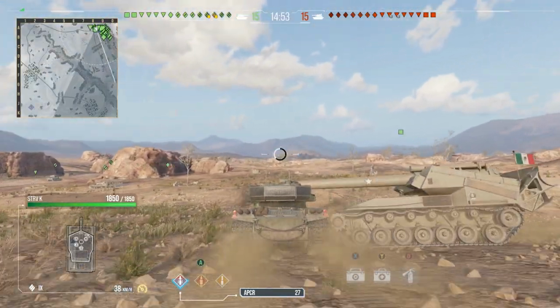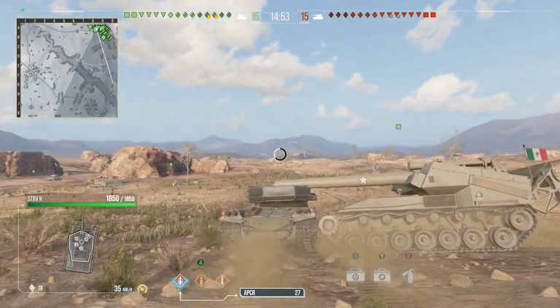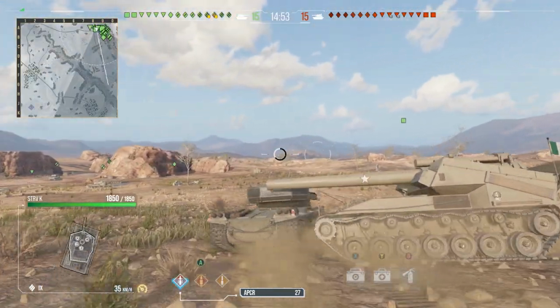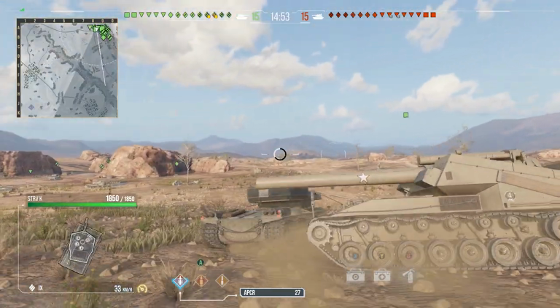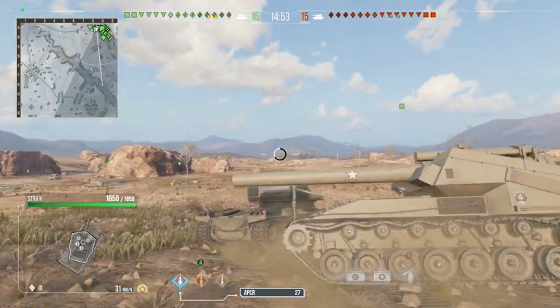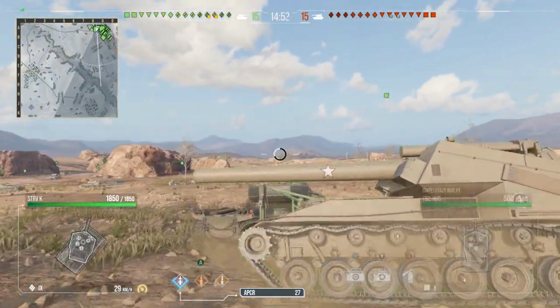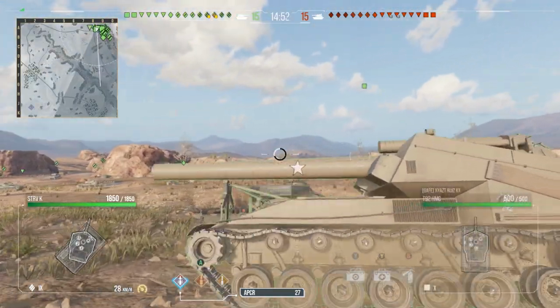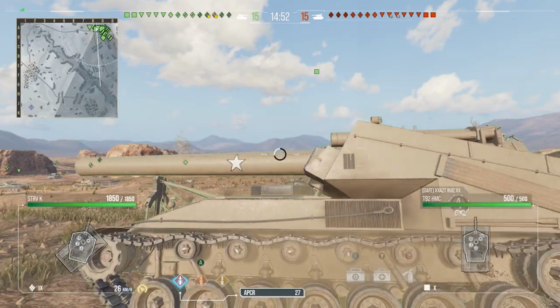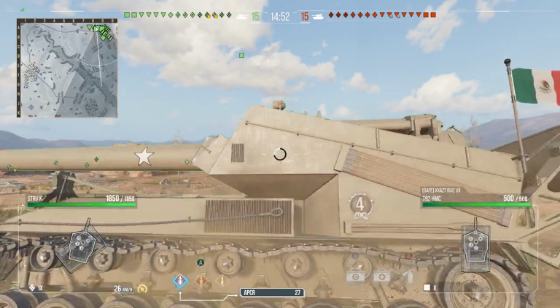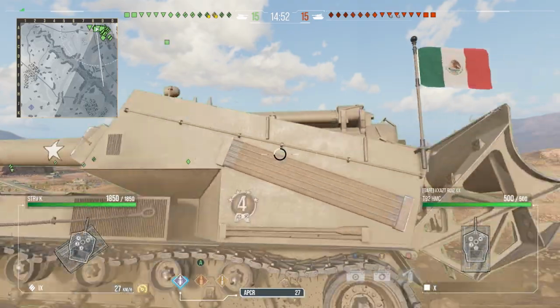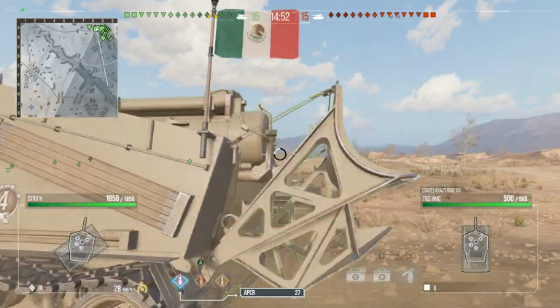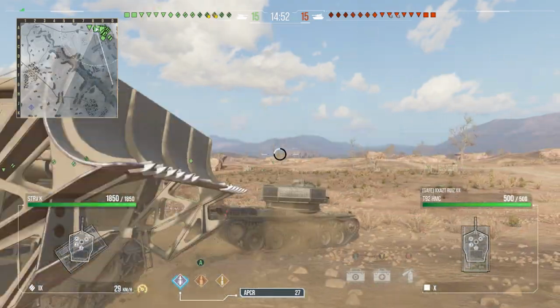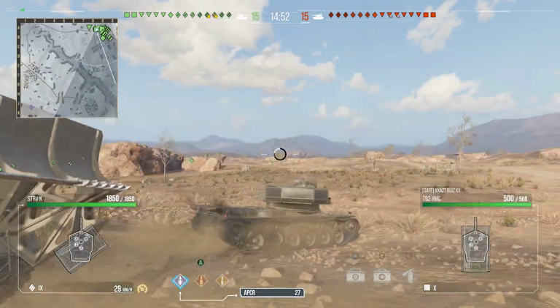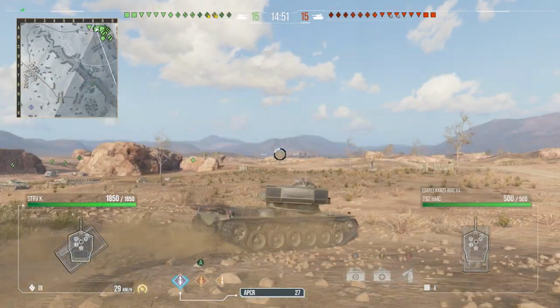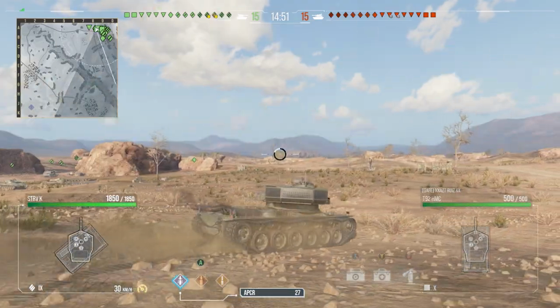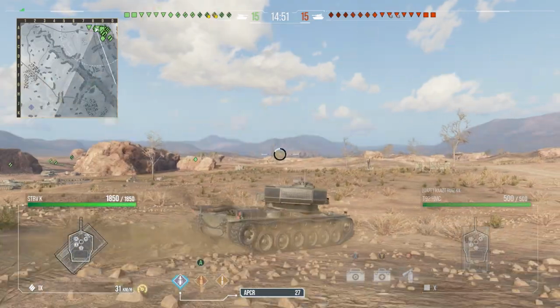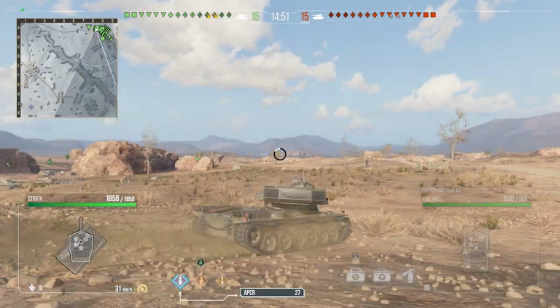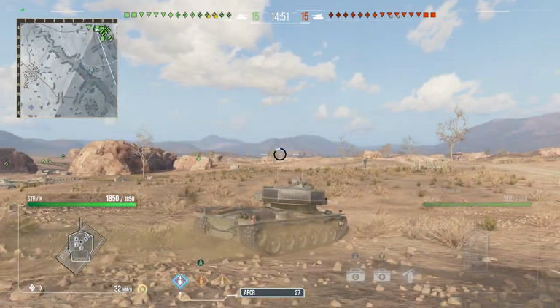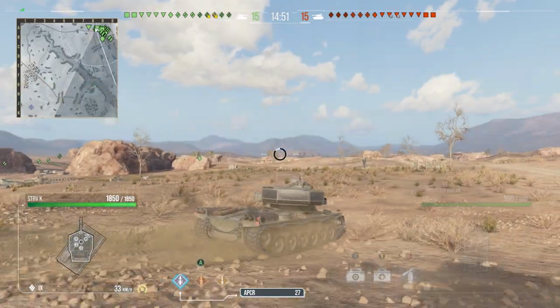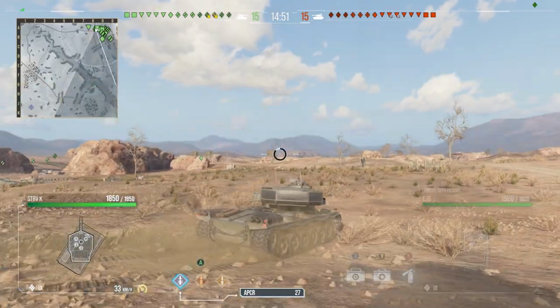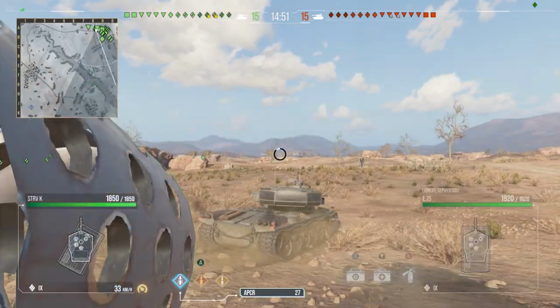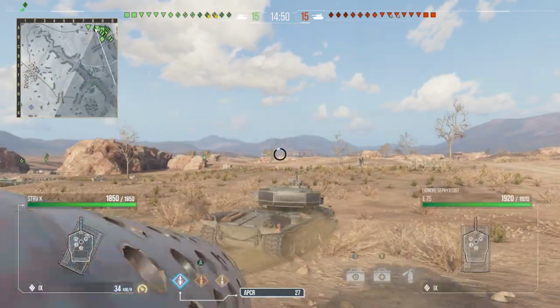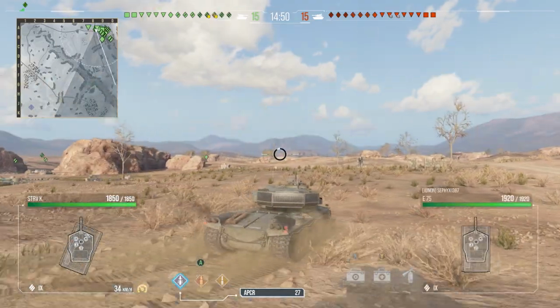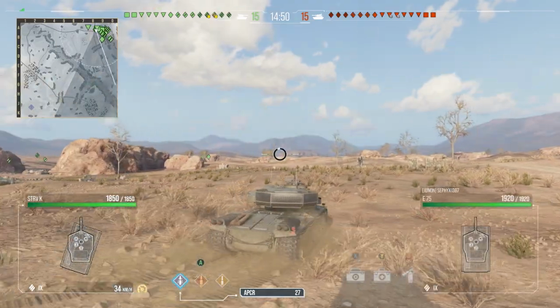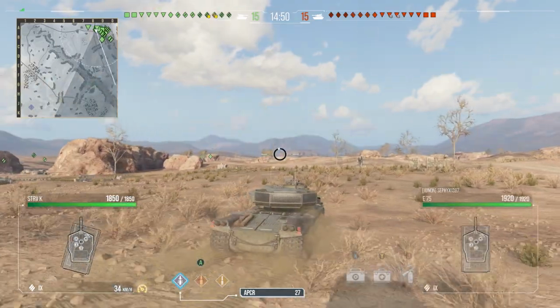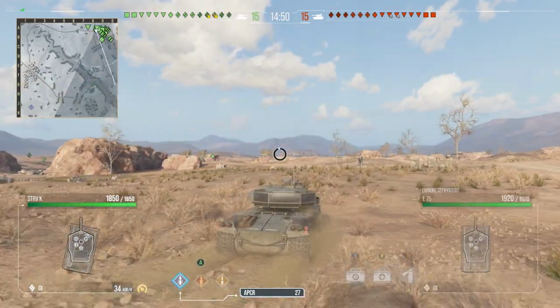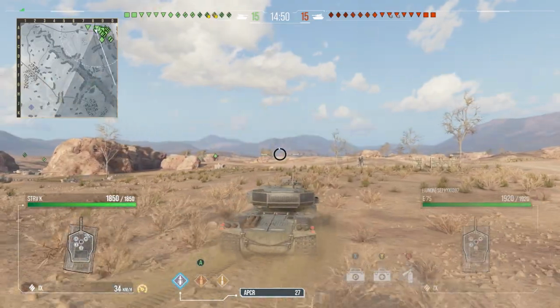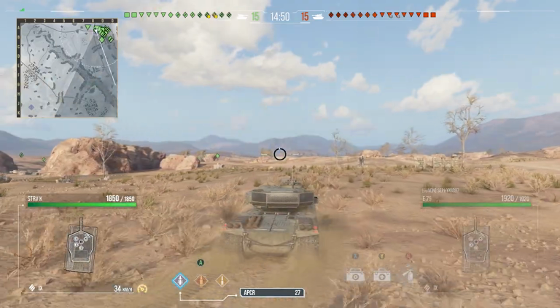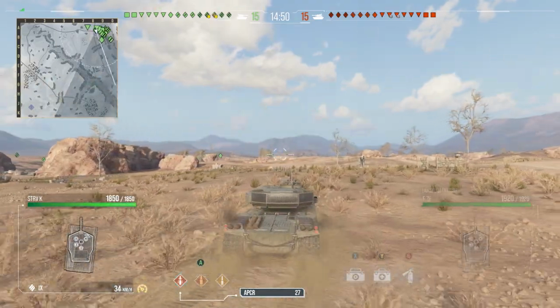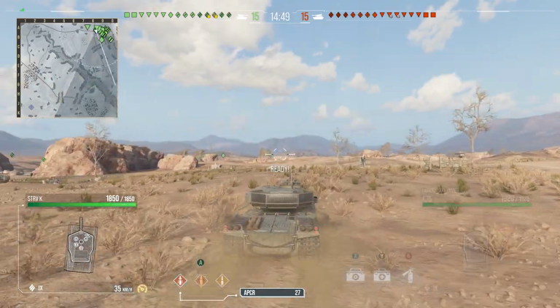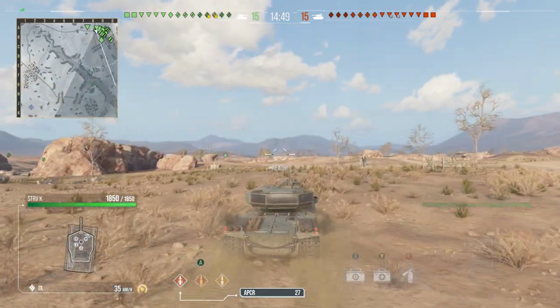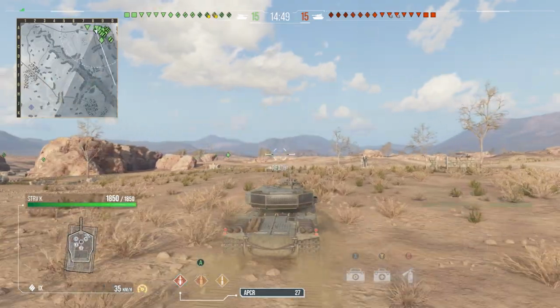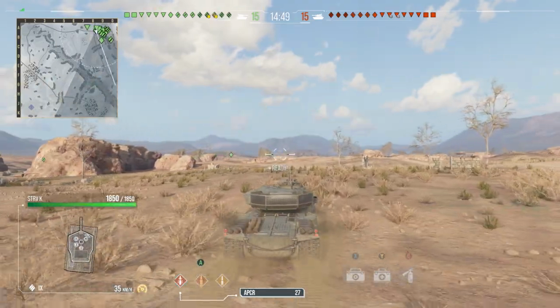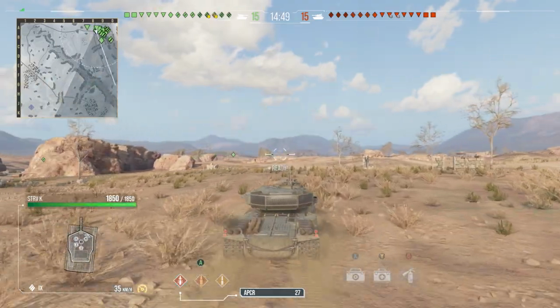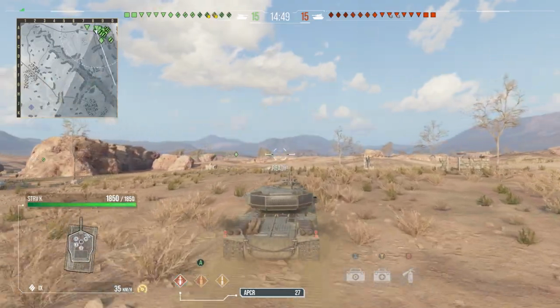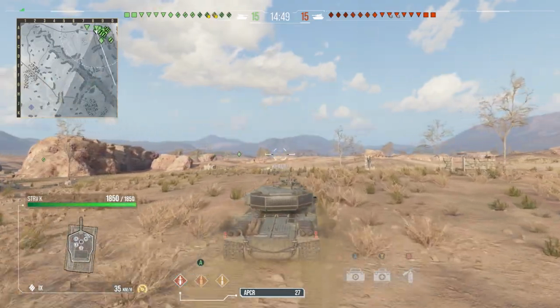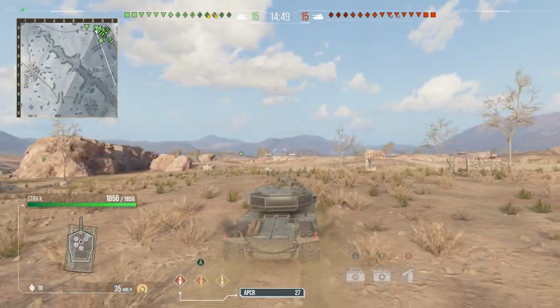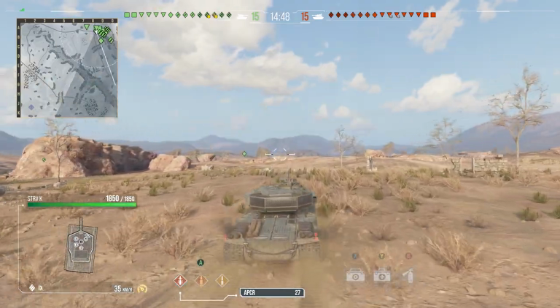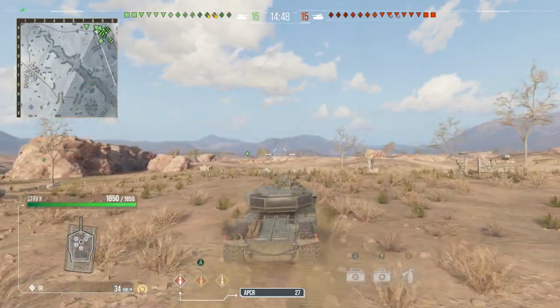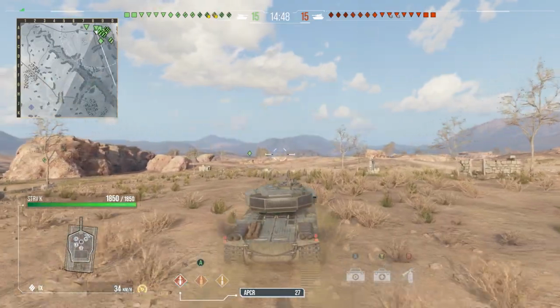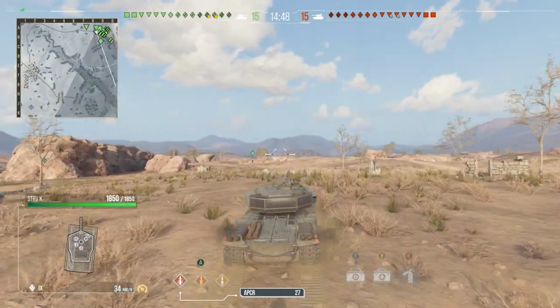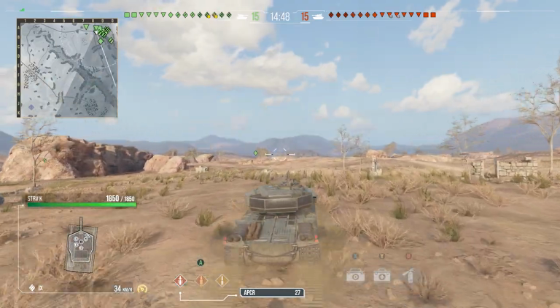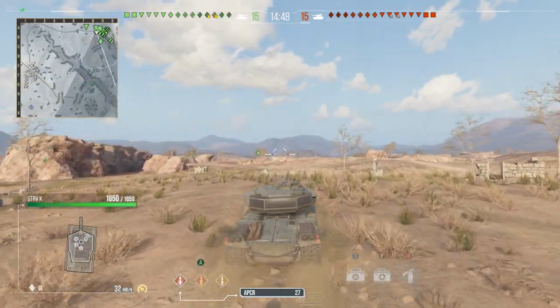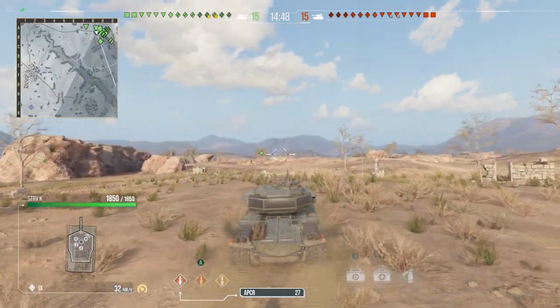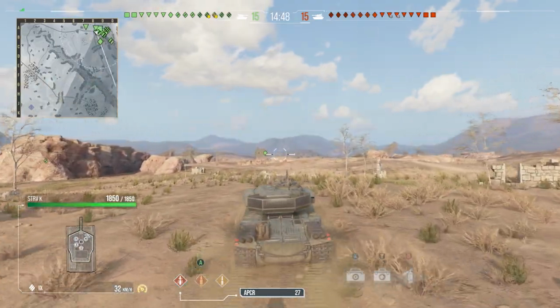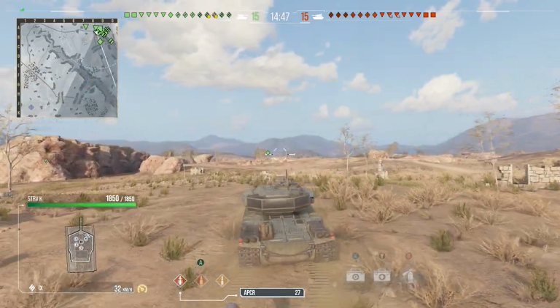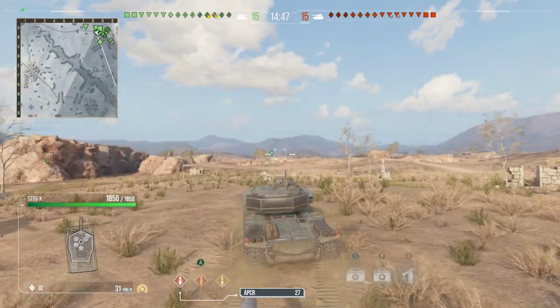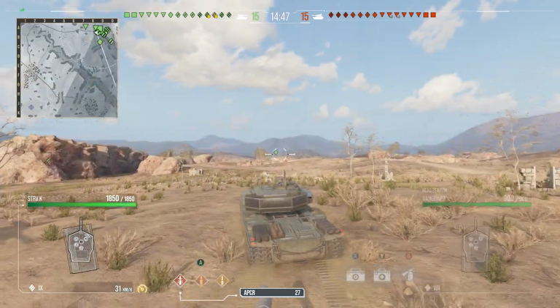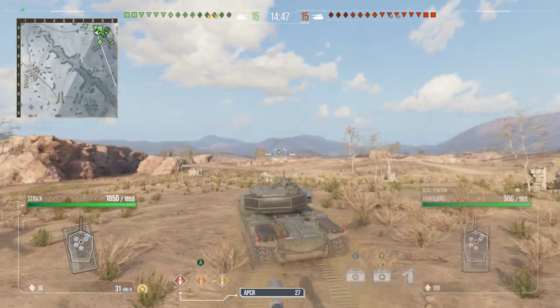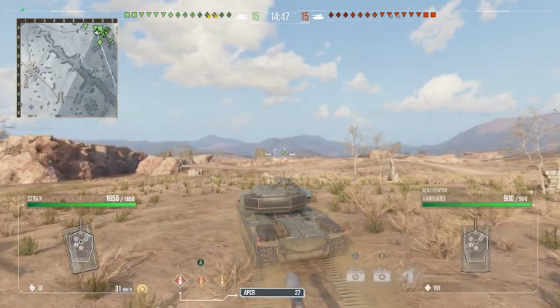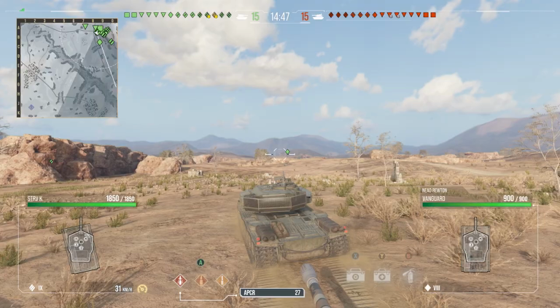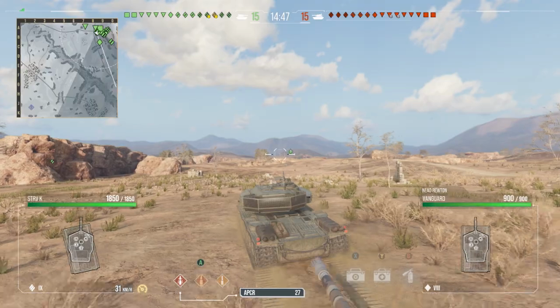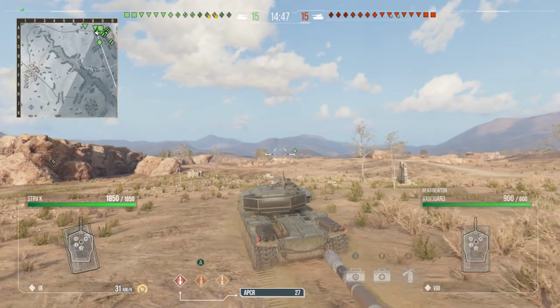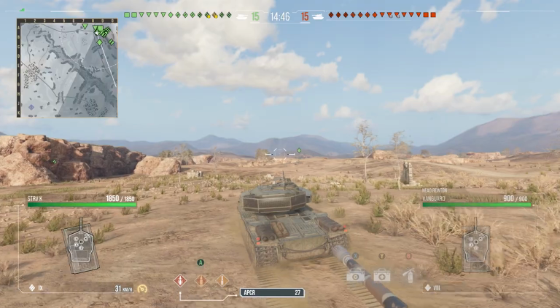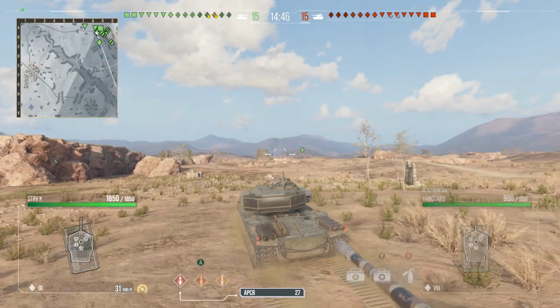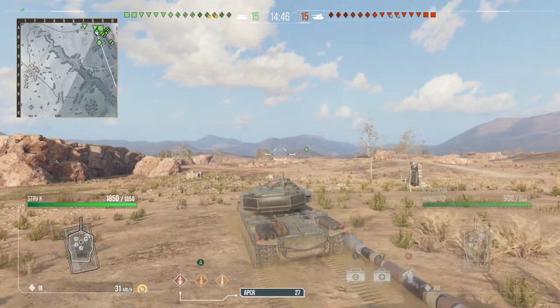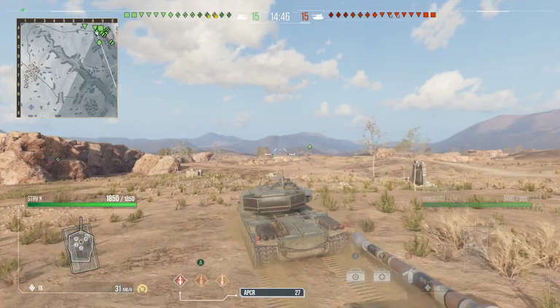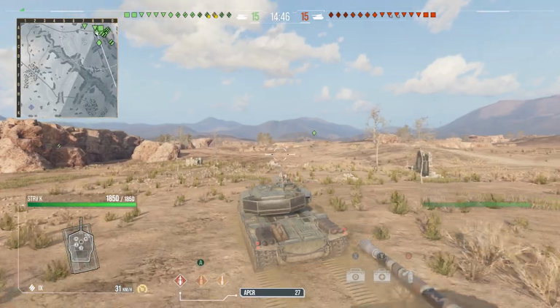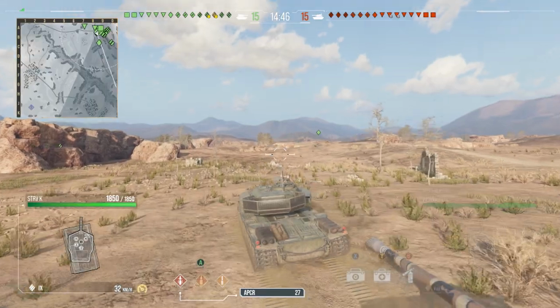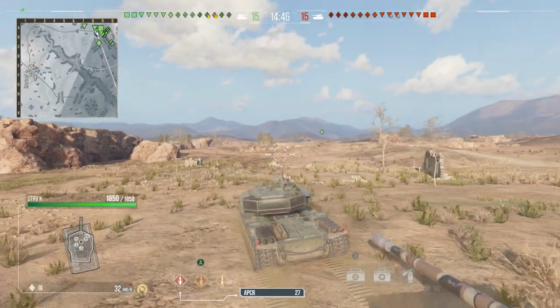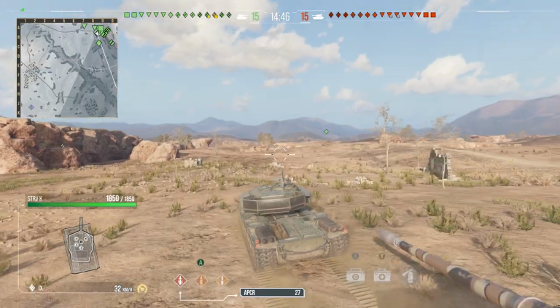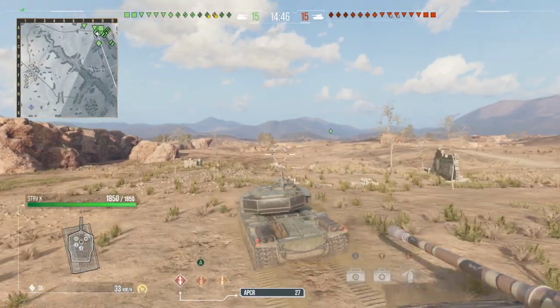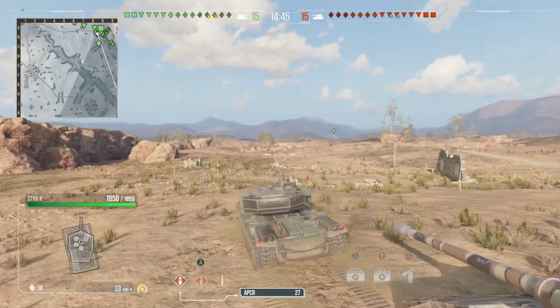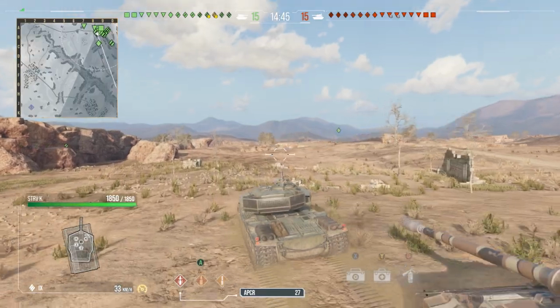We're going to start by pushing down towards the 29-0 line.